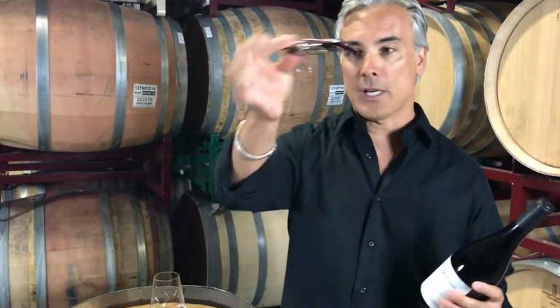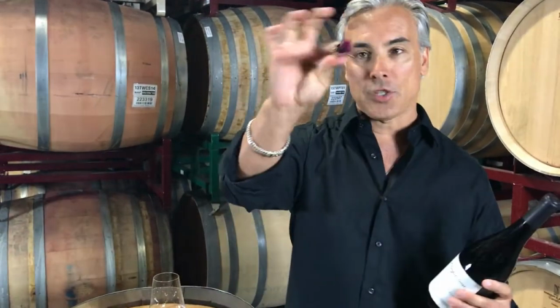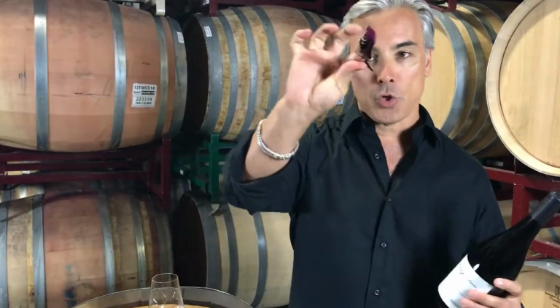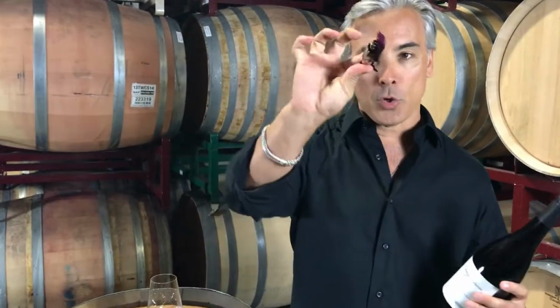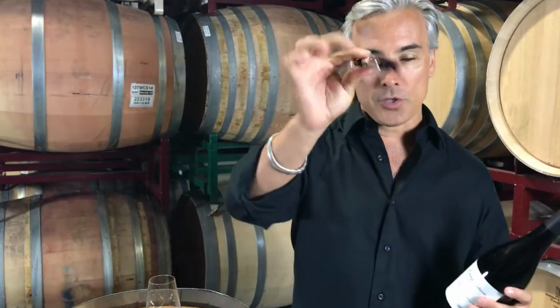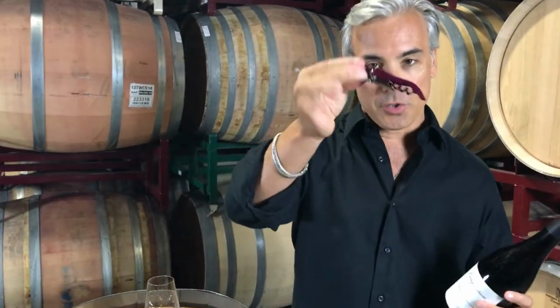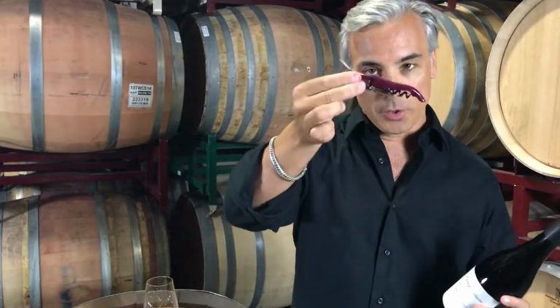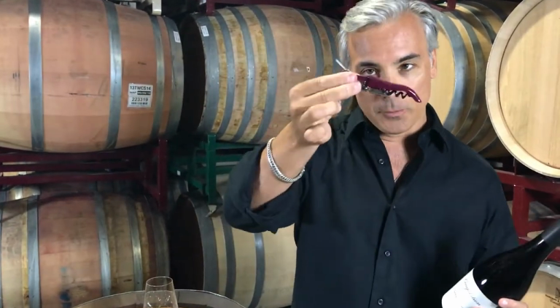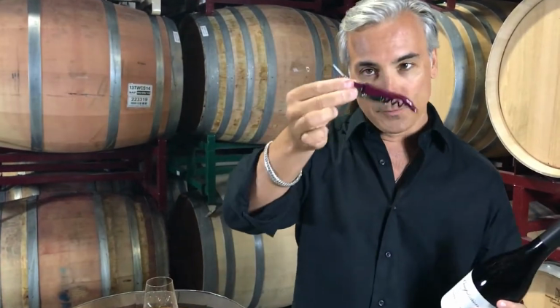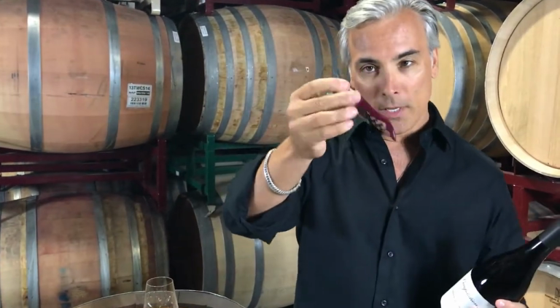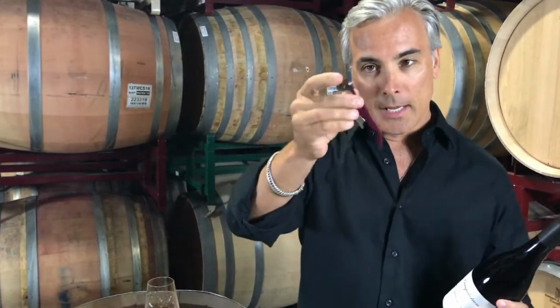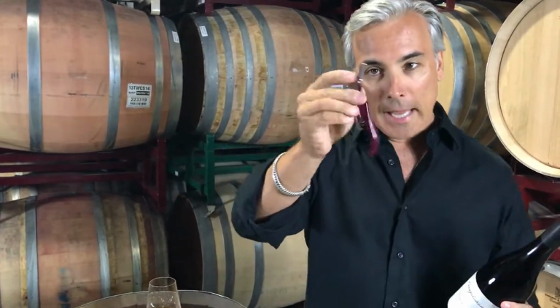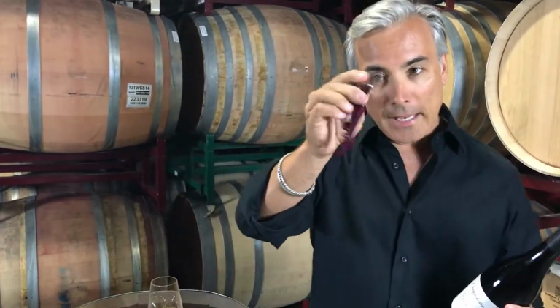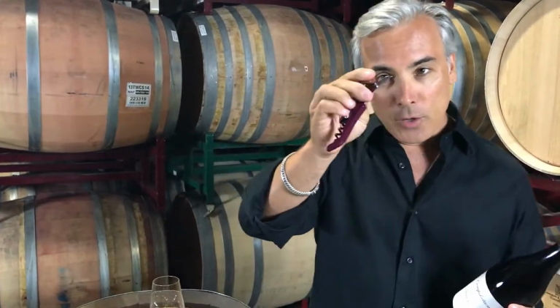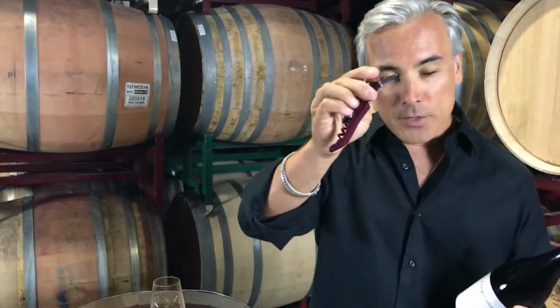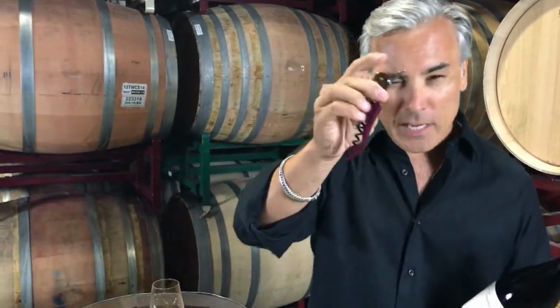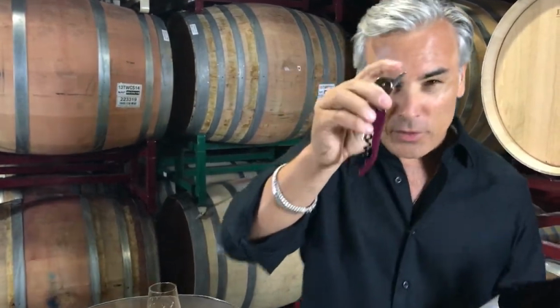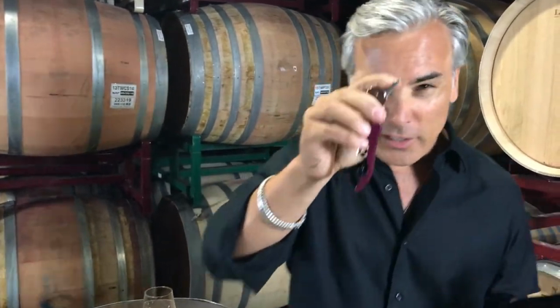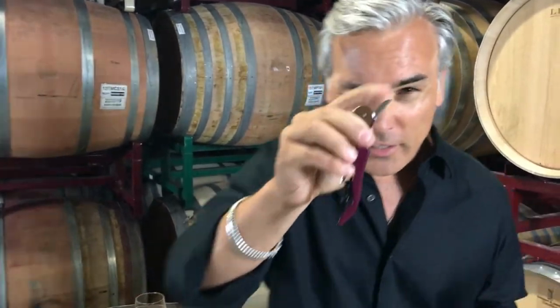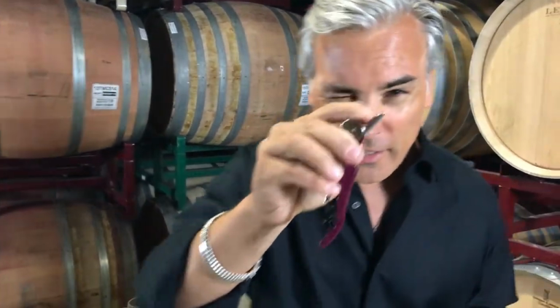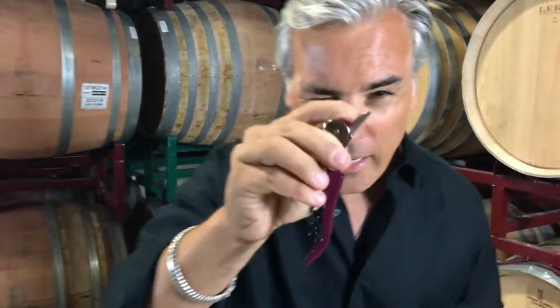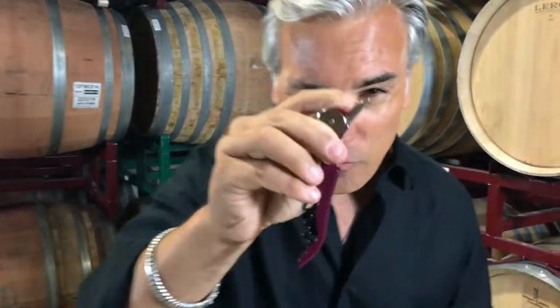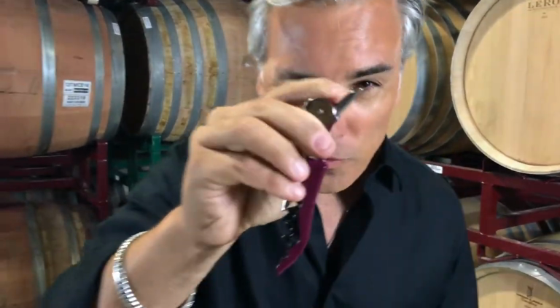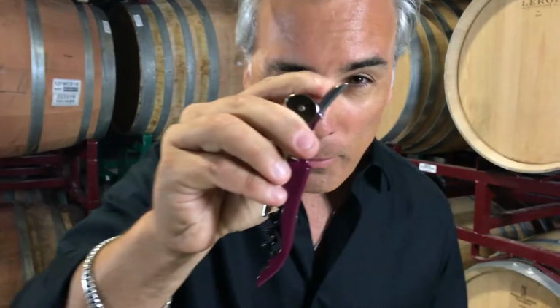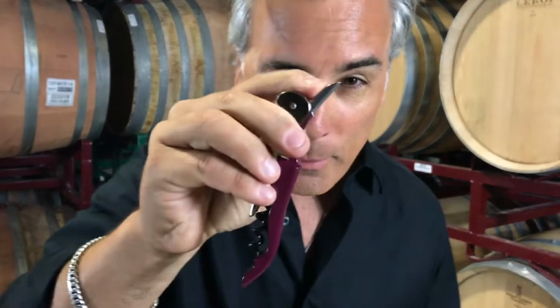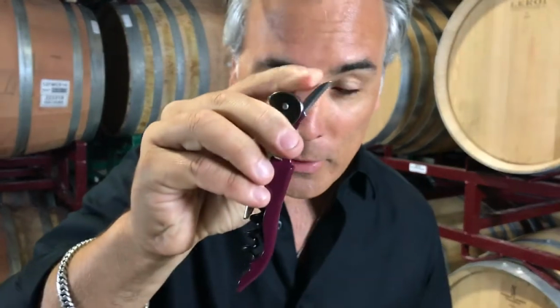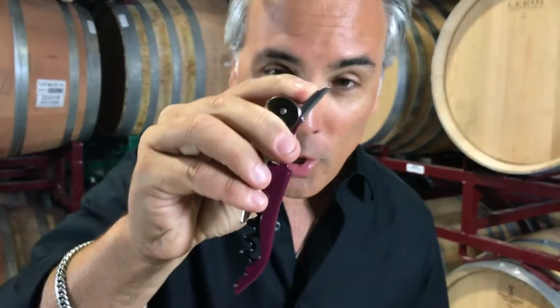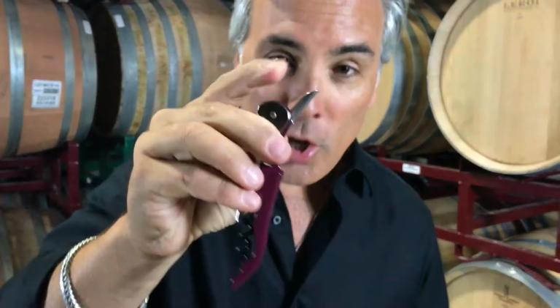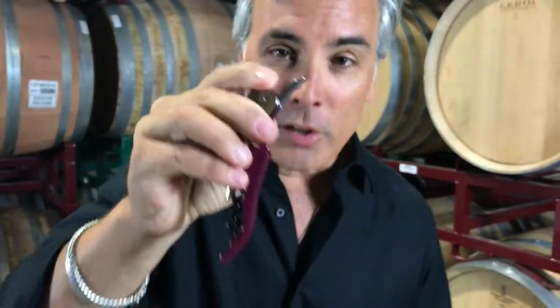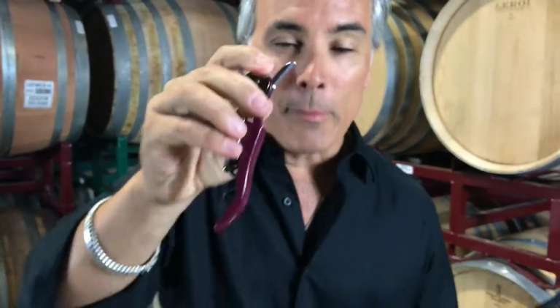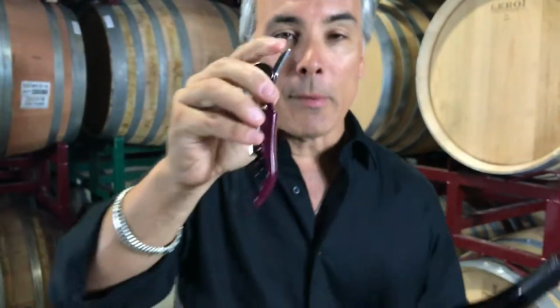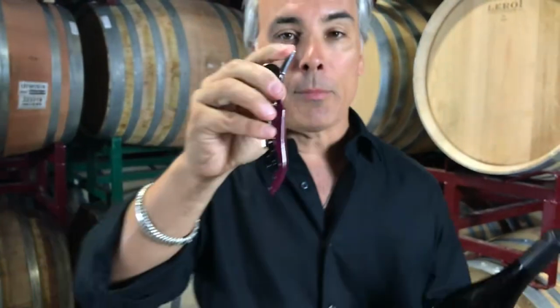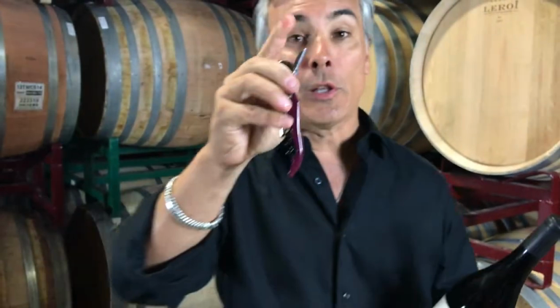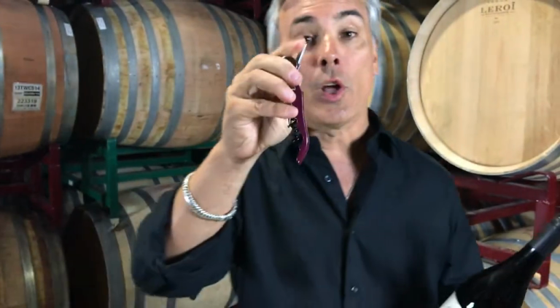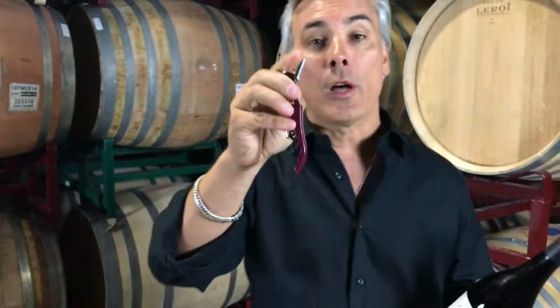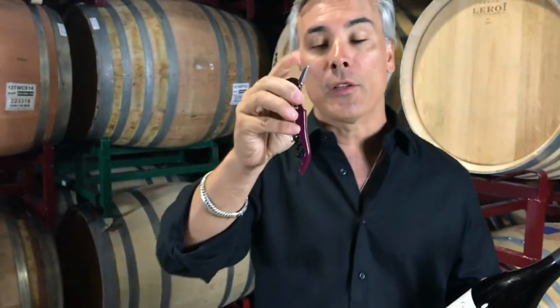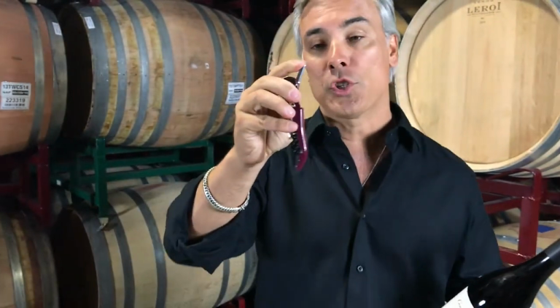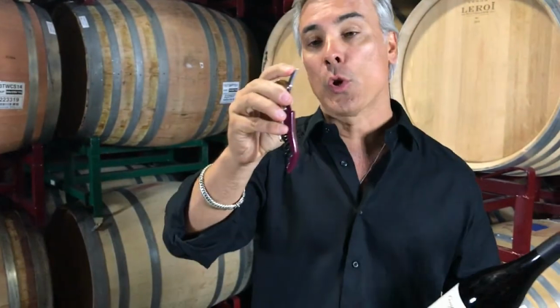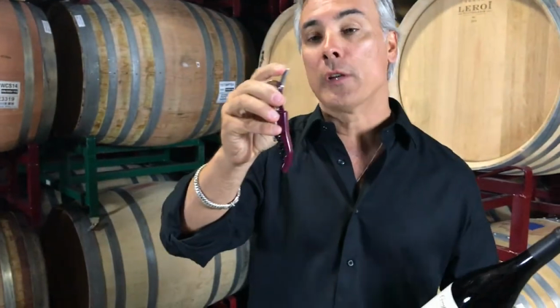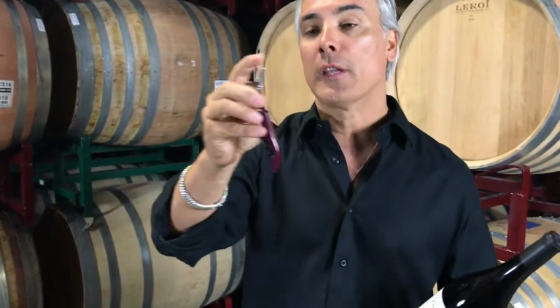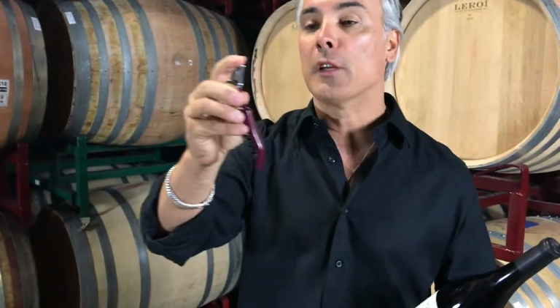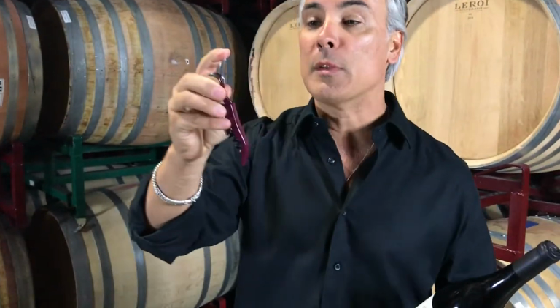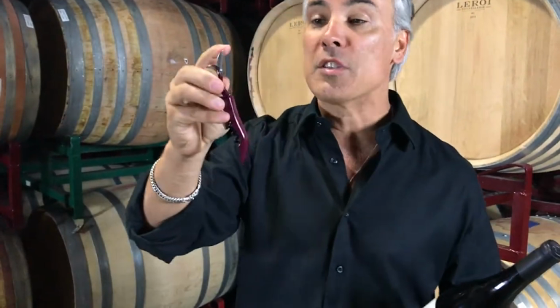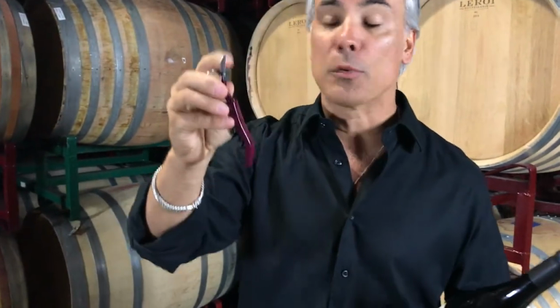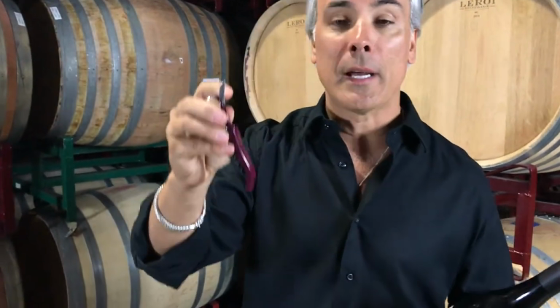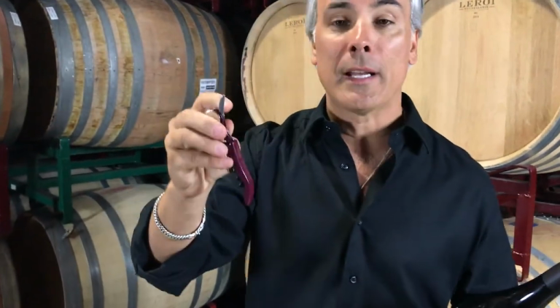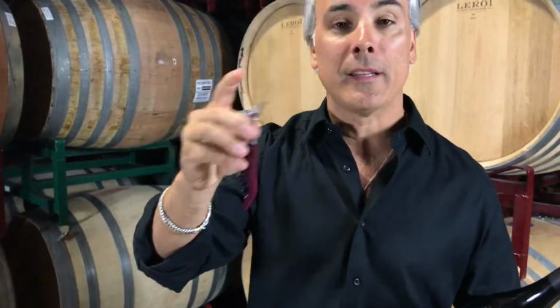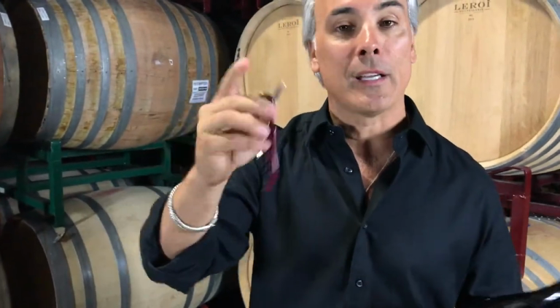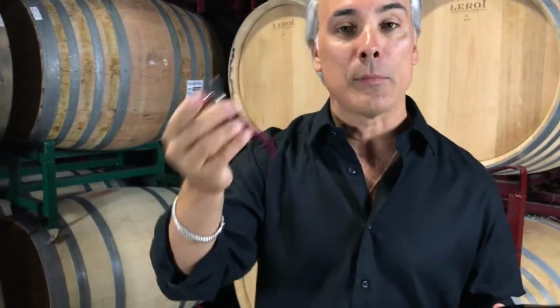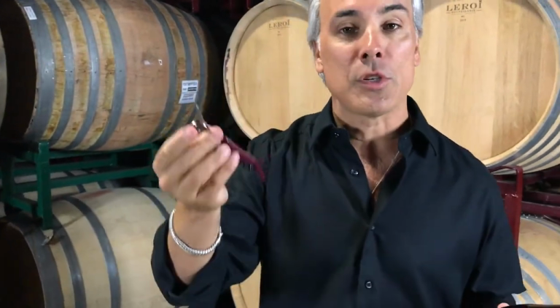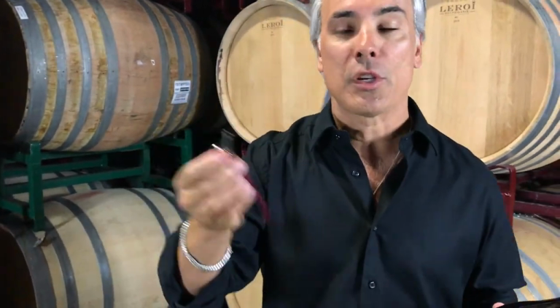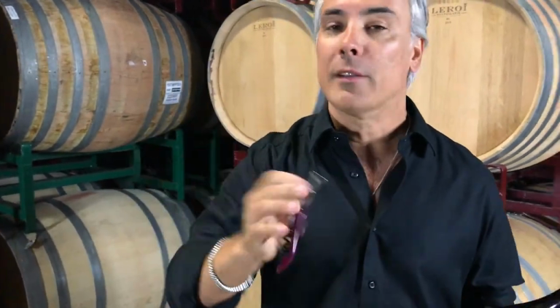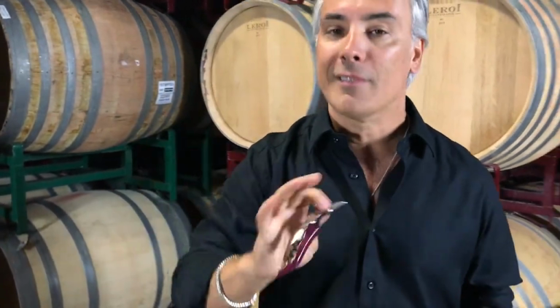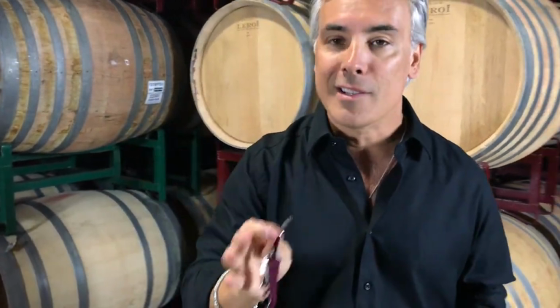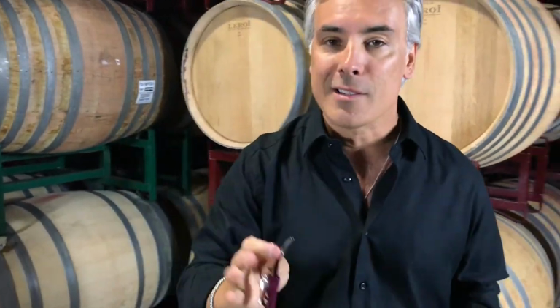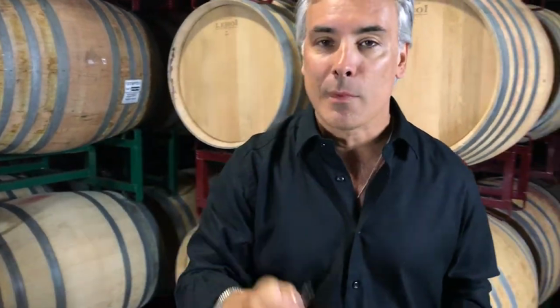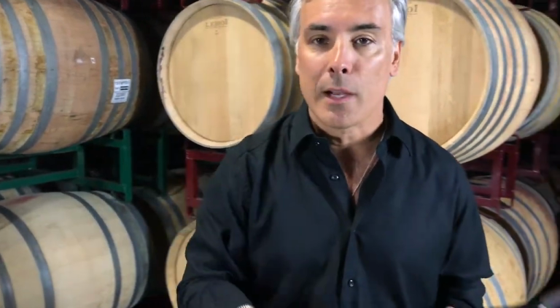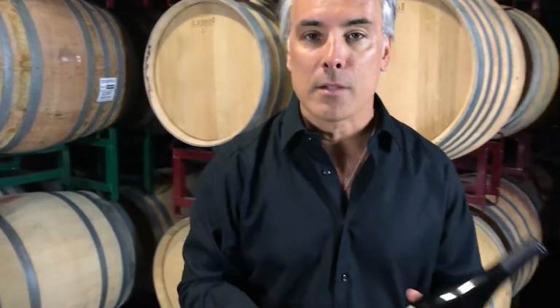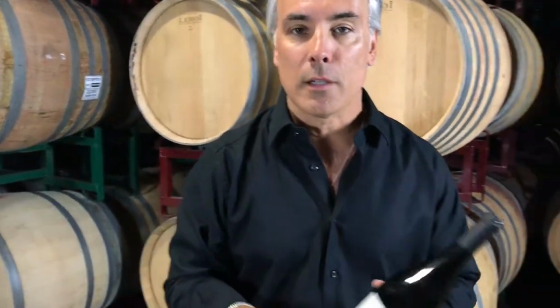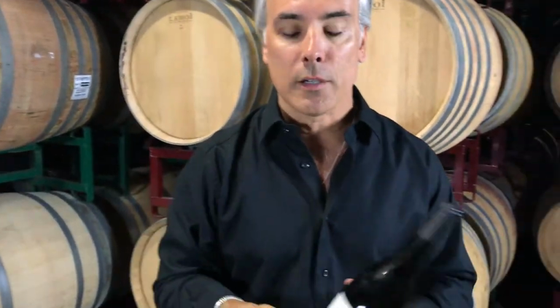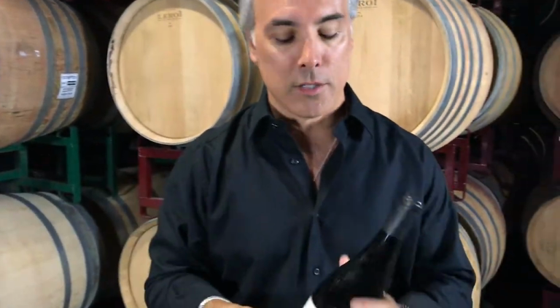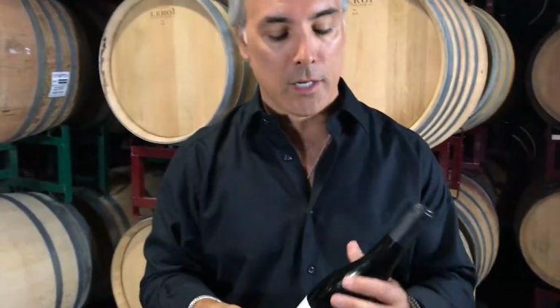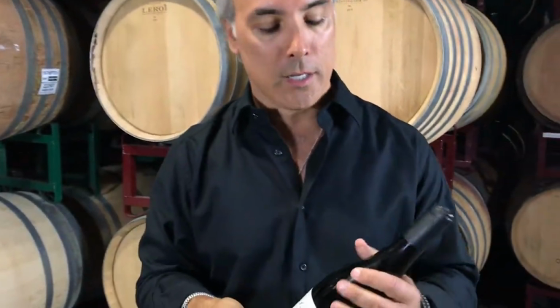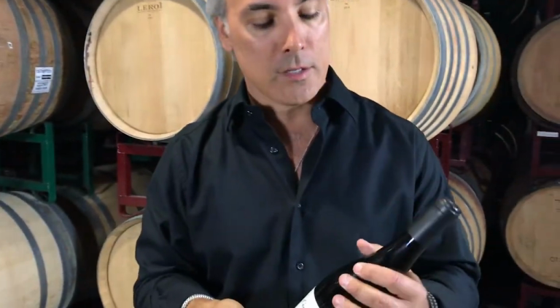So you've got your corkscrew, and you always have your little knife. They might be long, they might be short, they could be serrated, they could be straight — it doesn't matter as long as it cuts.